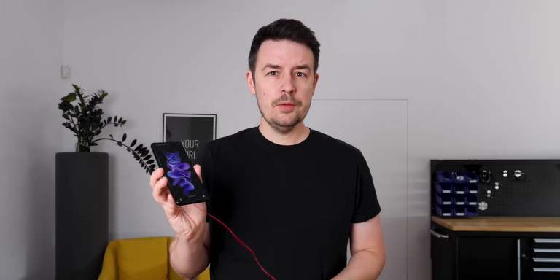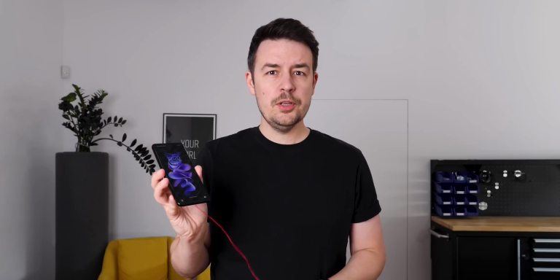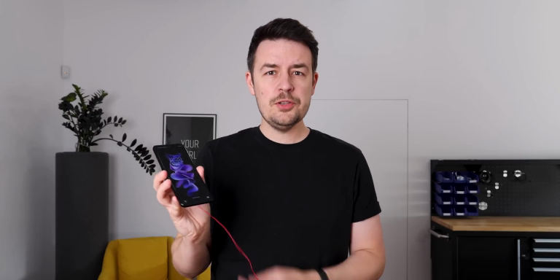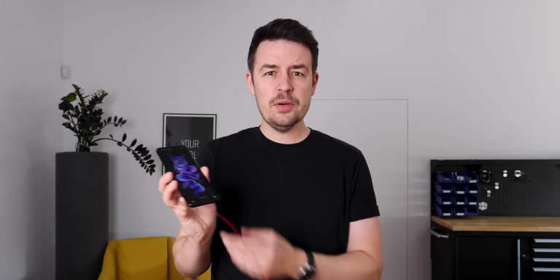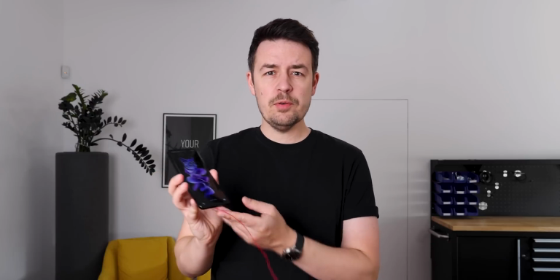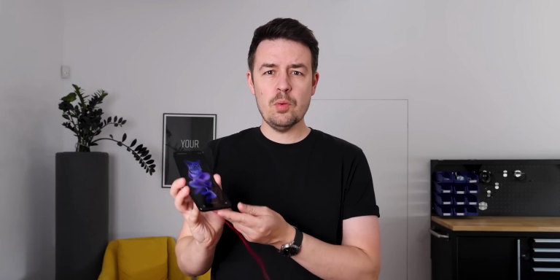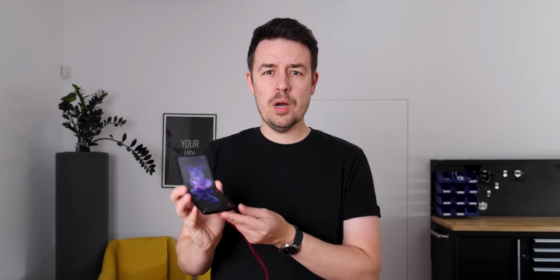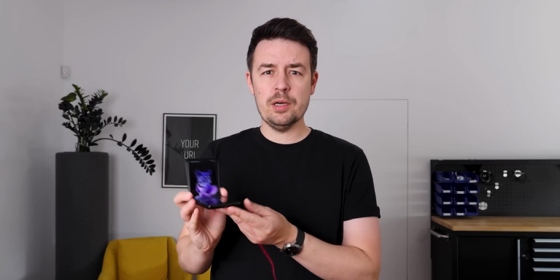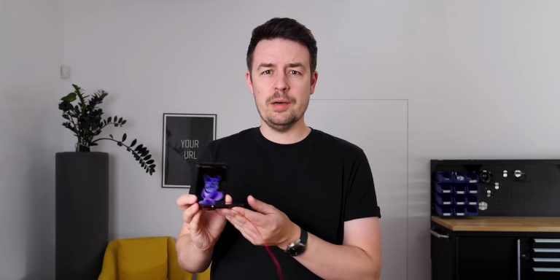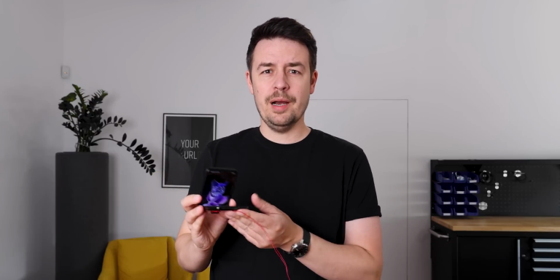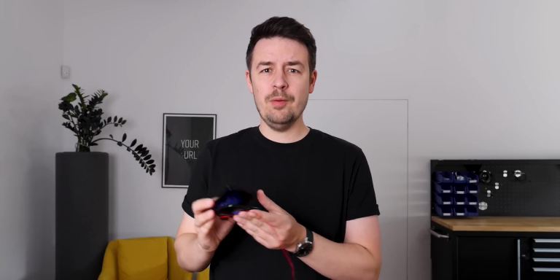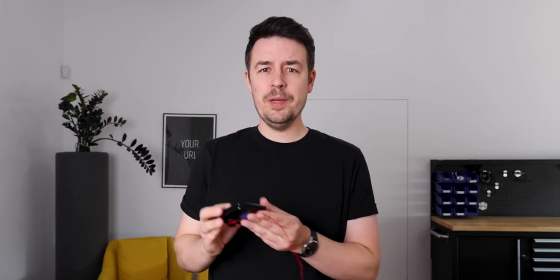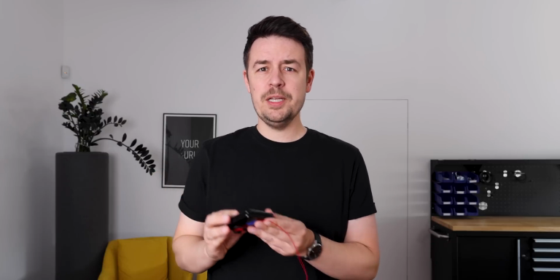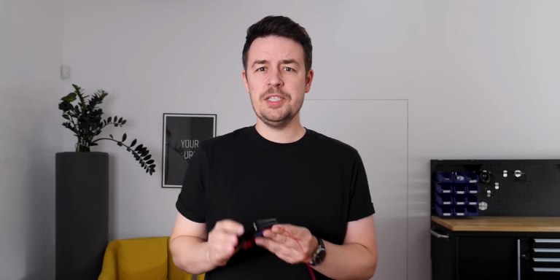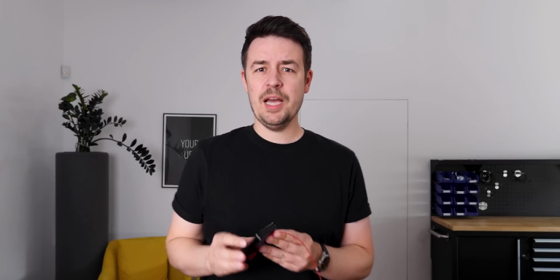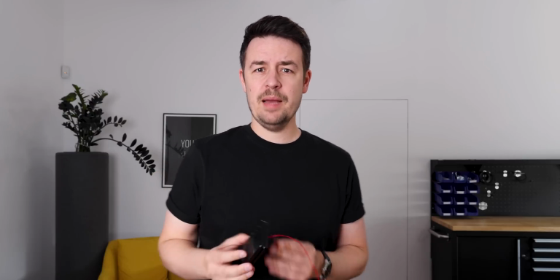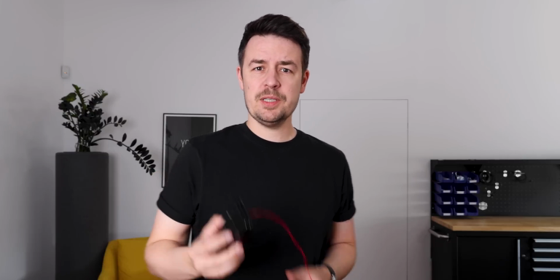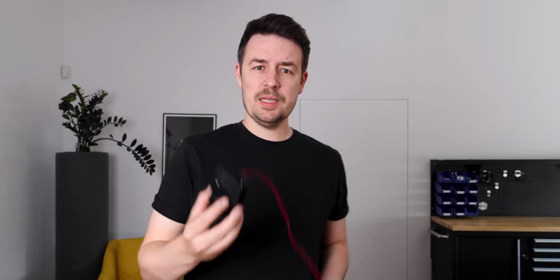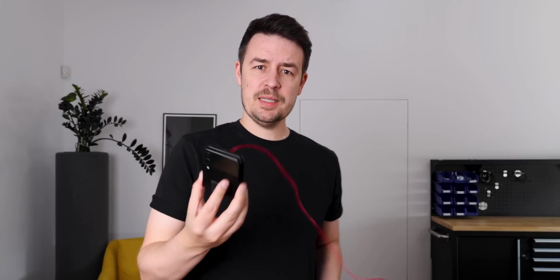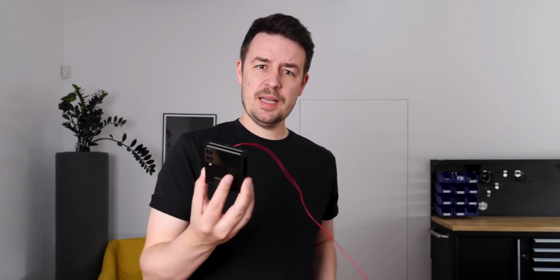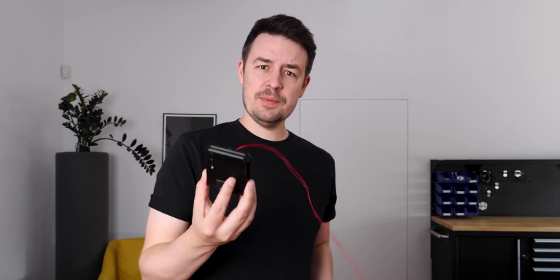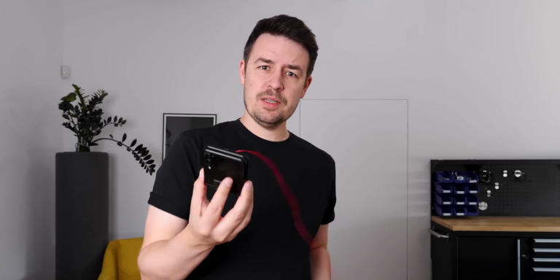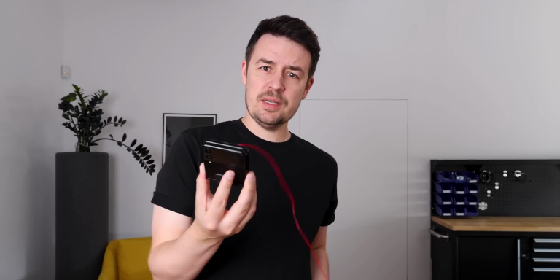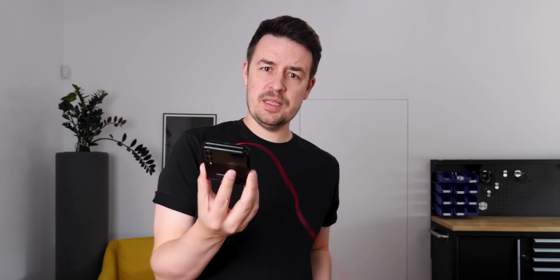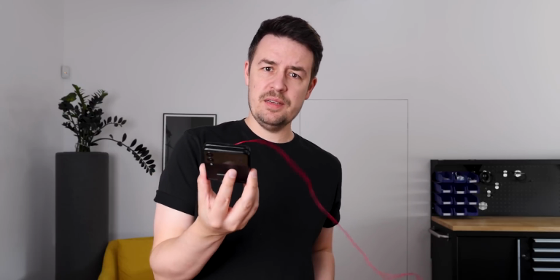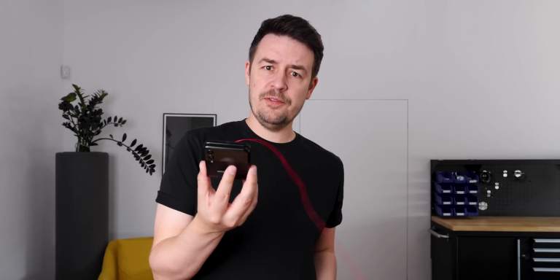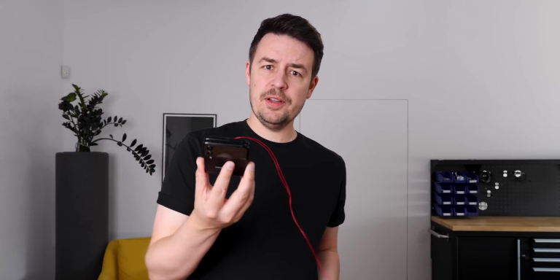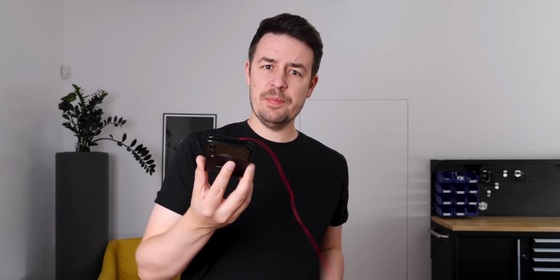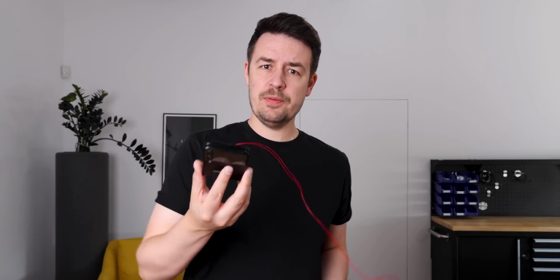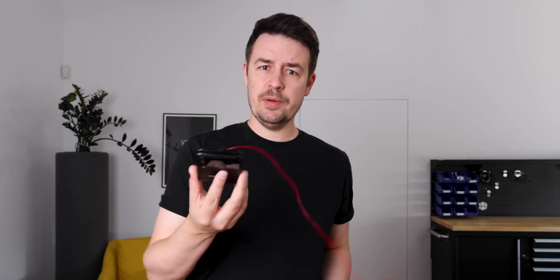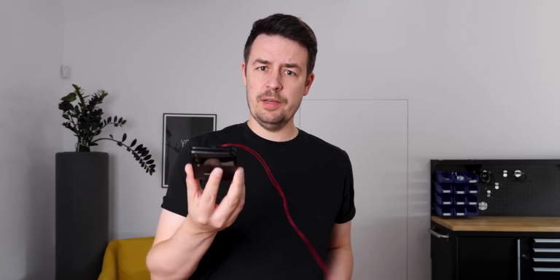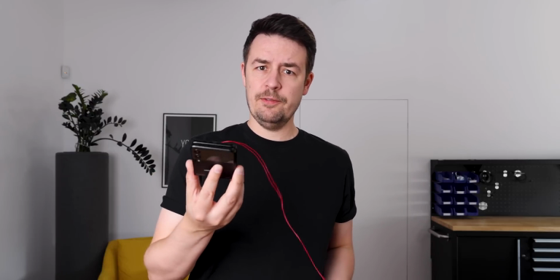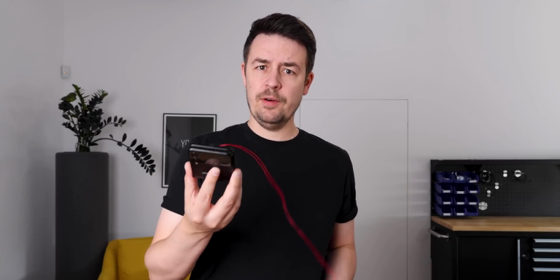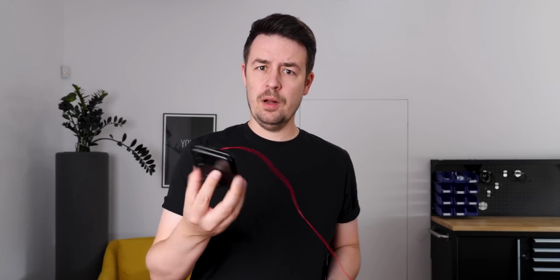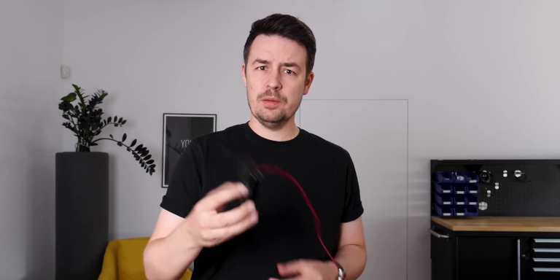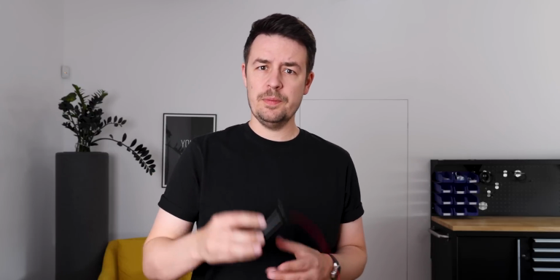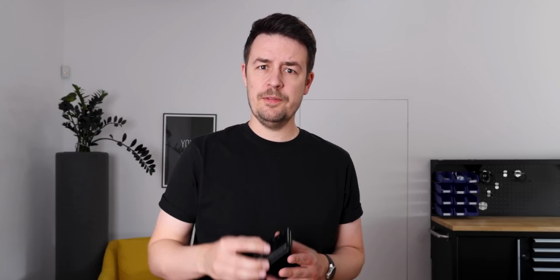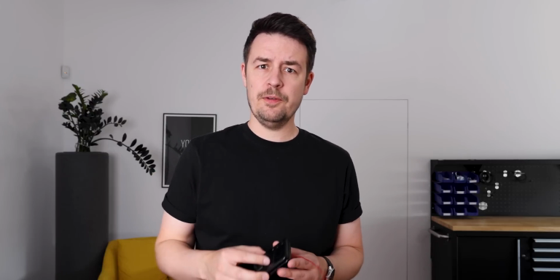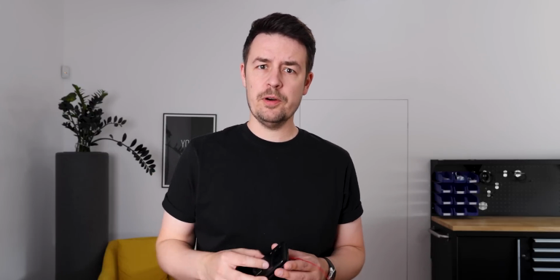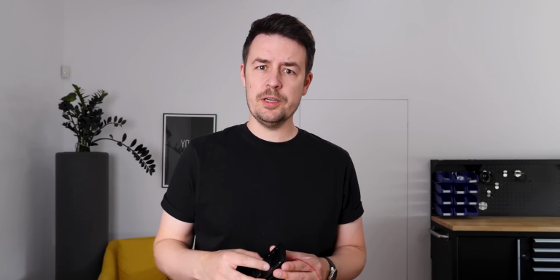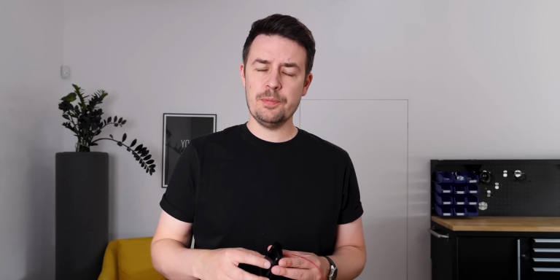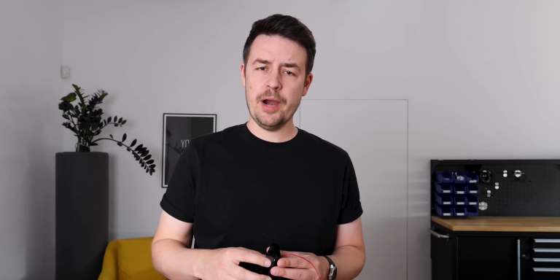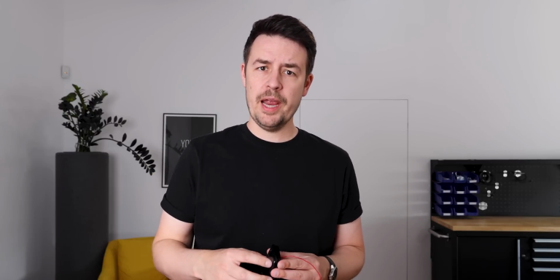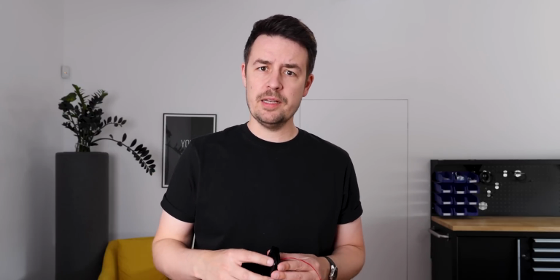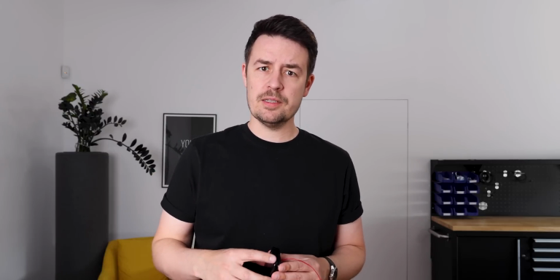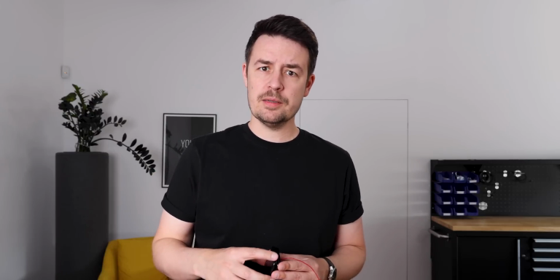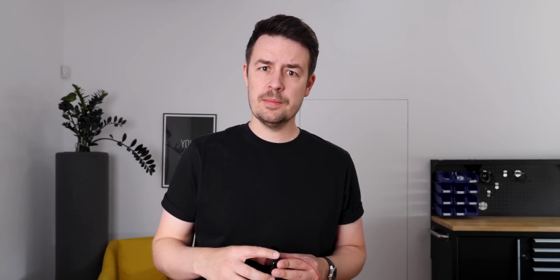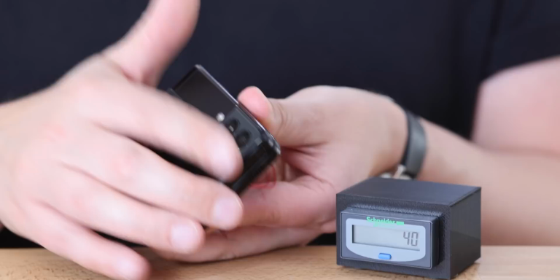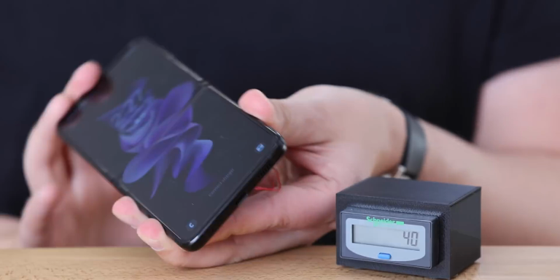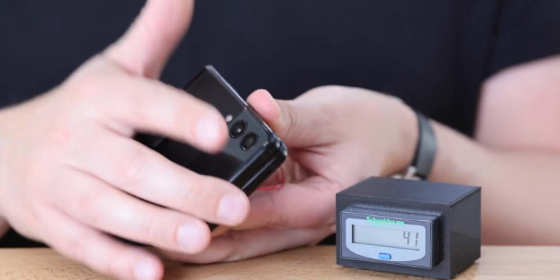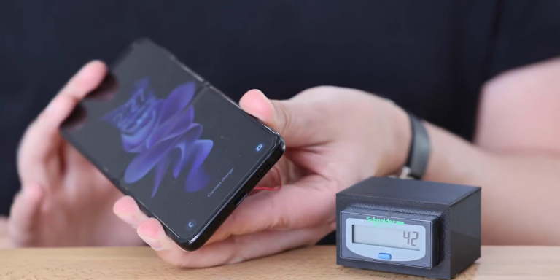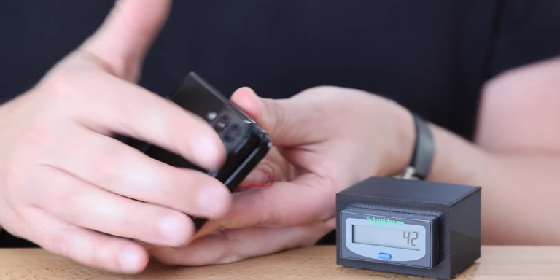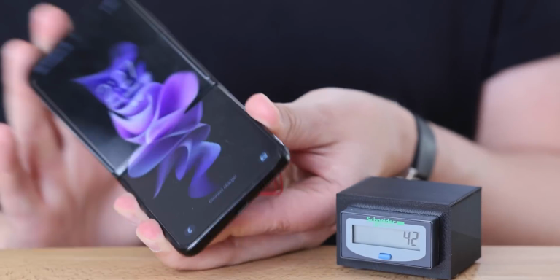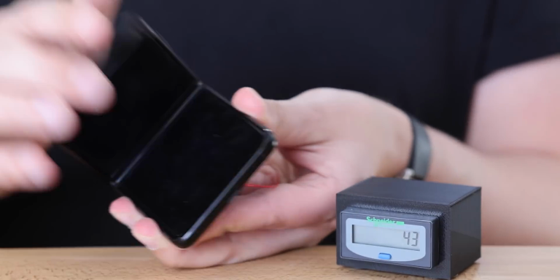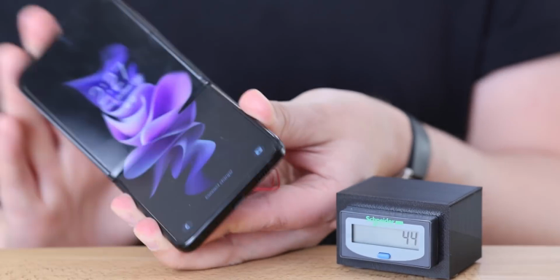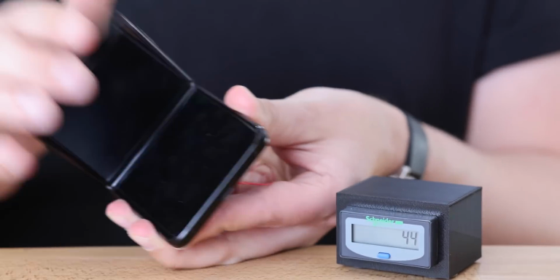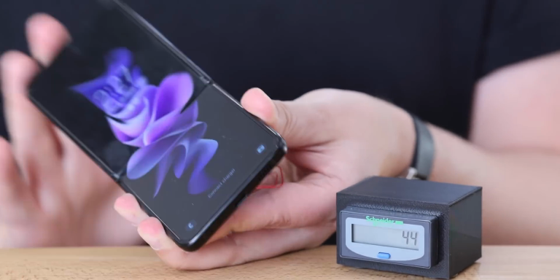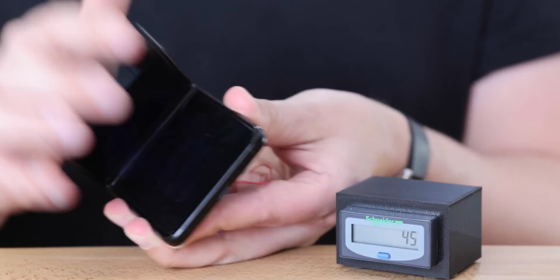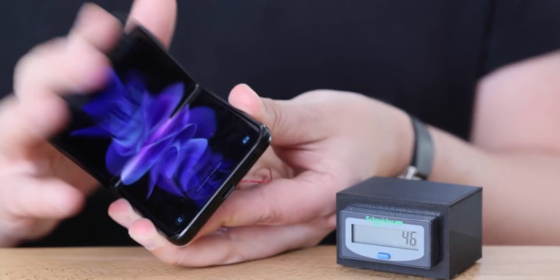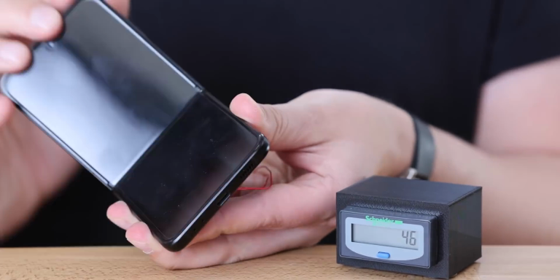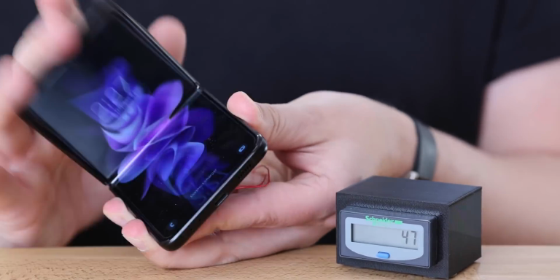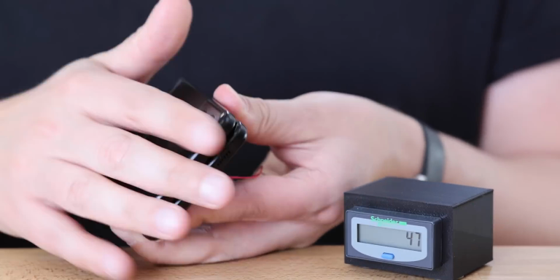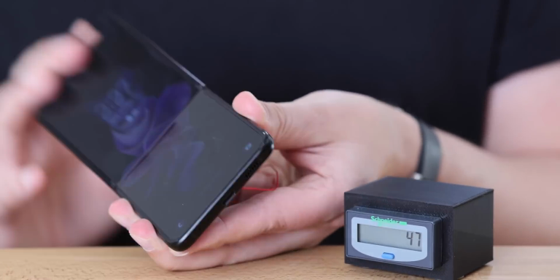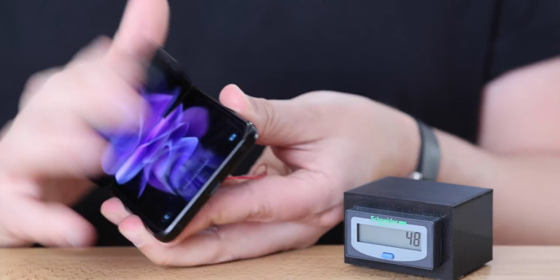Did you ever wonder how many times a Samsung Z Flip 3 can fold before it breaks? I did, and it got me here.